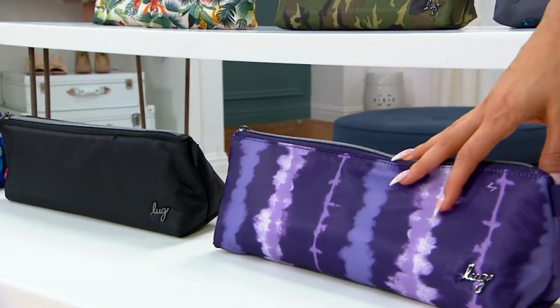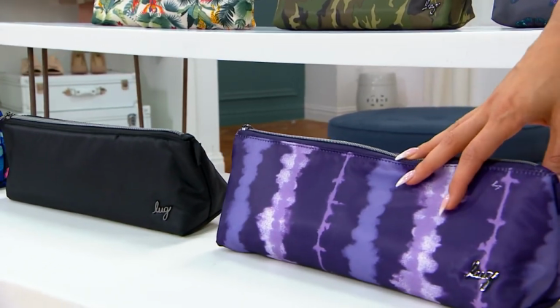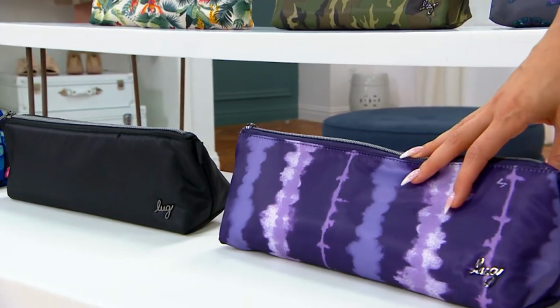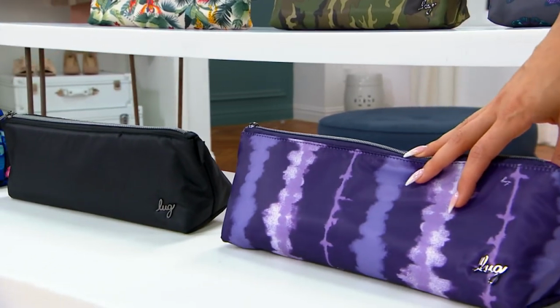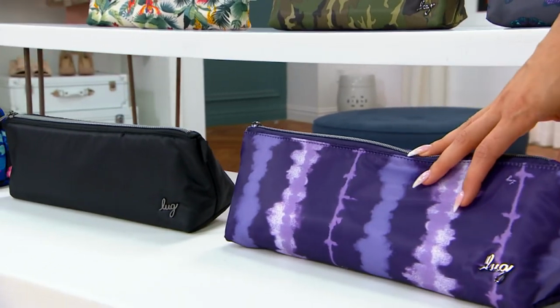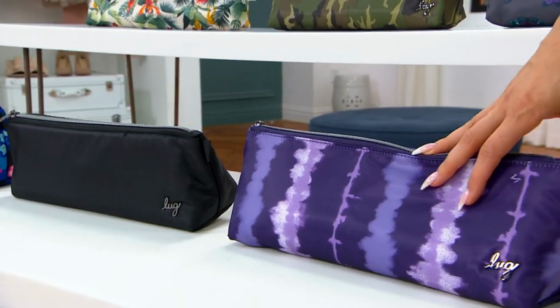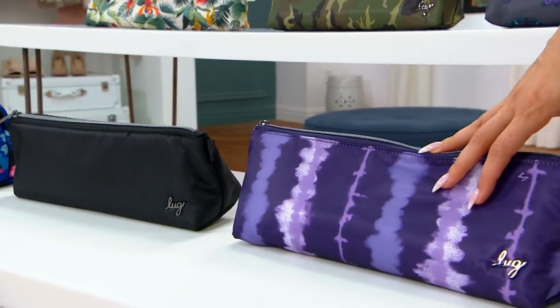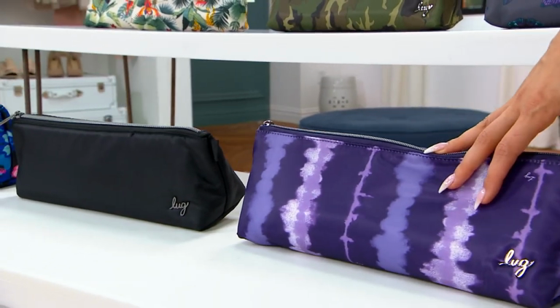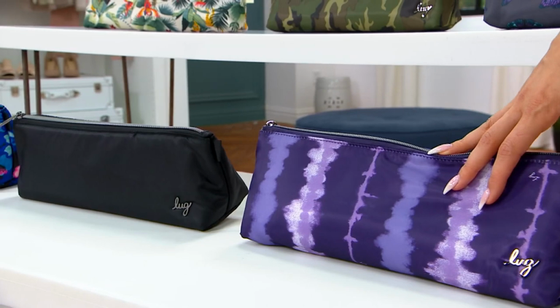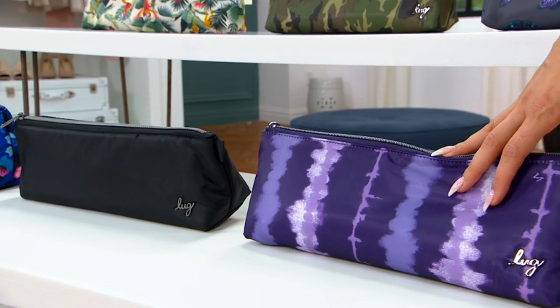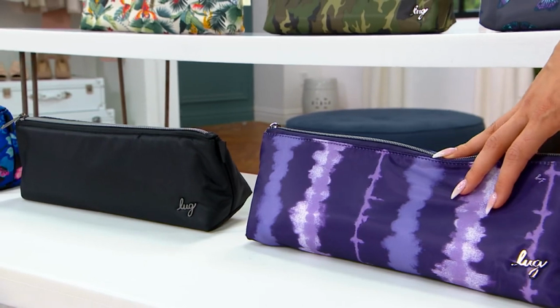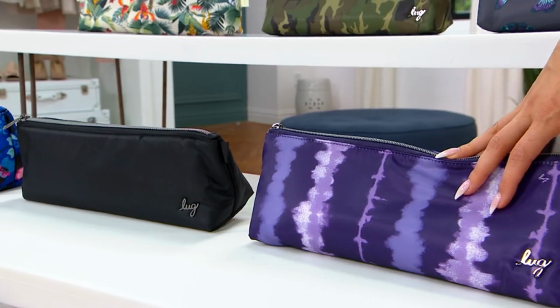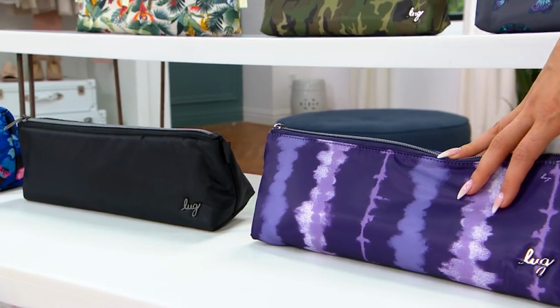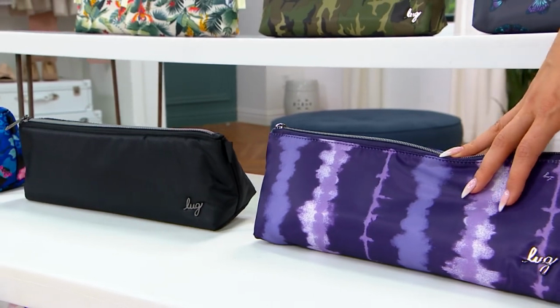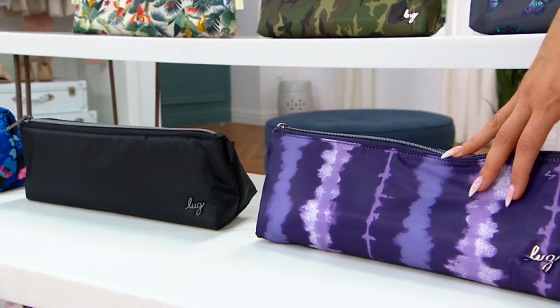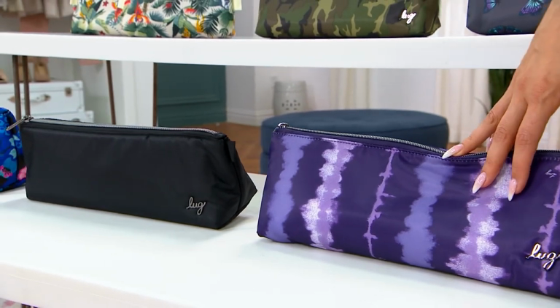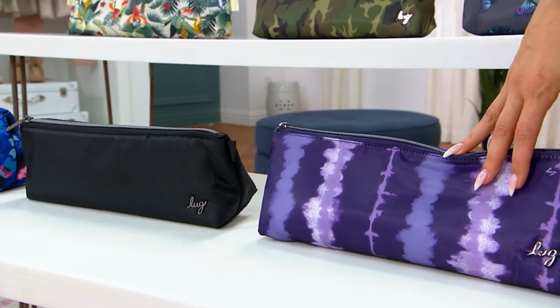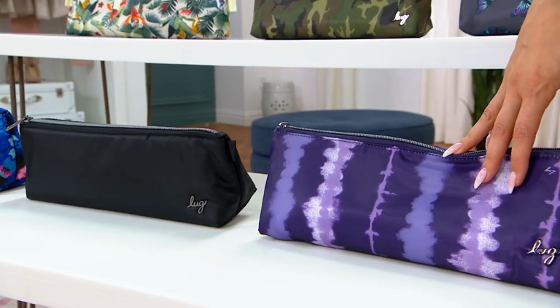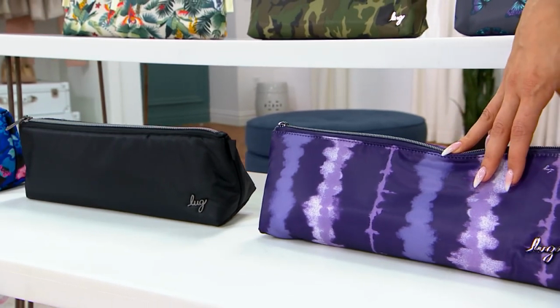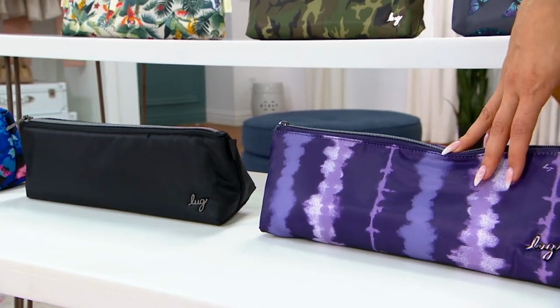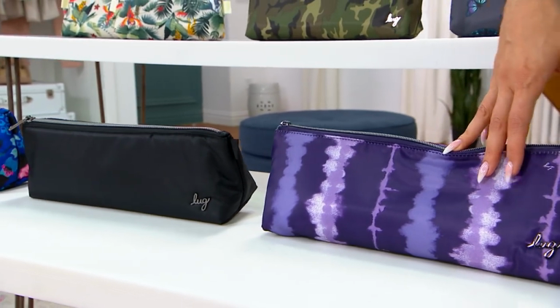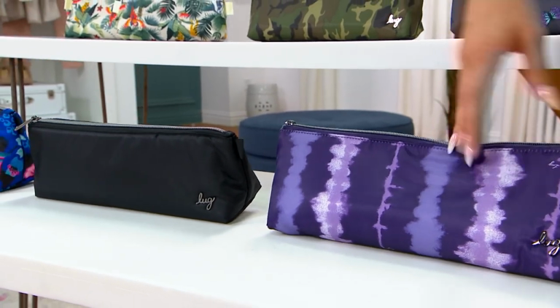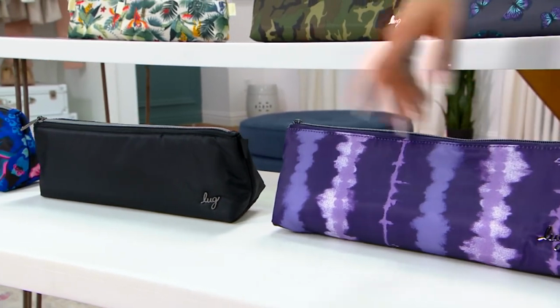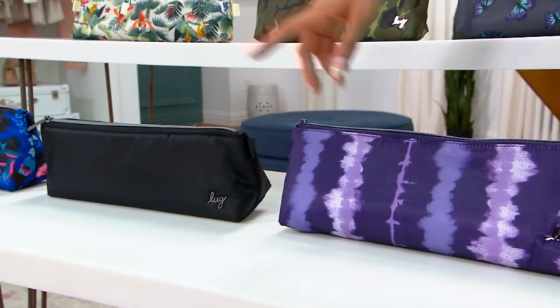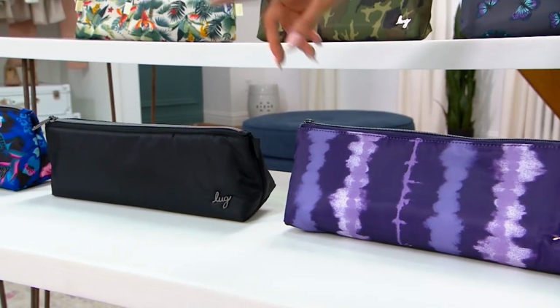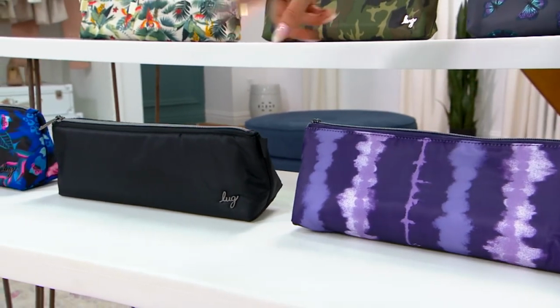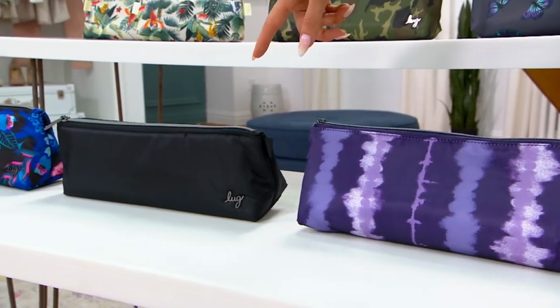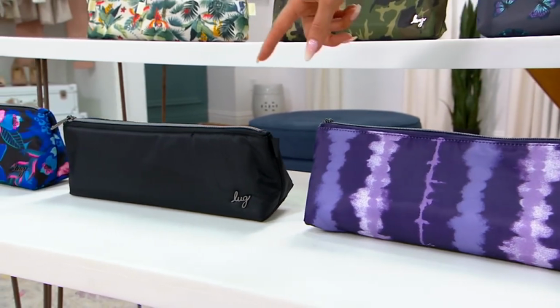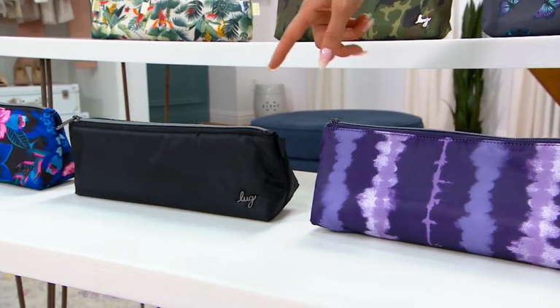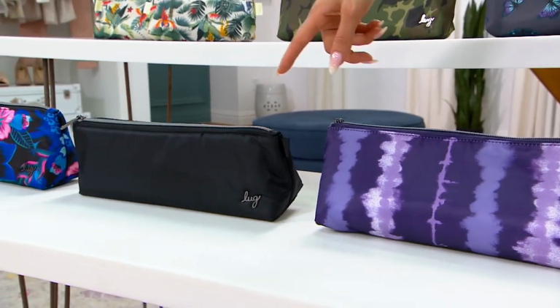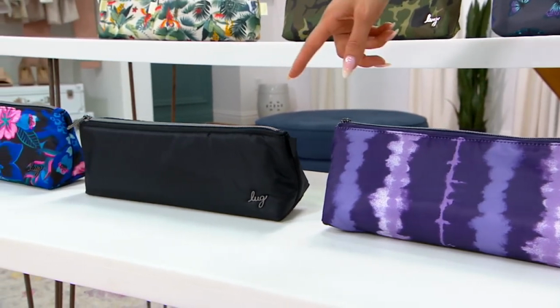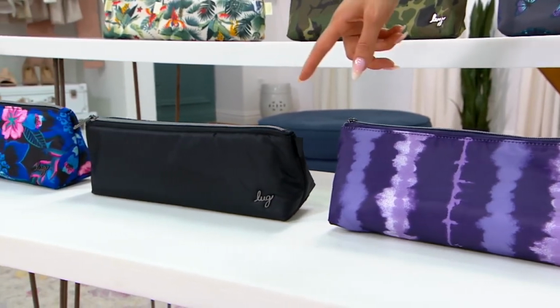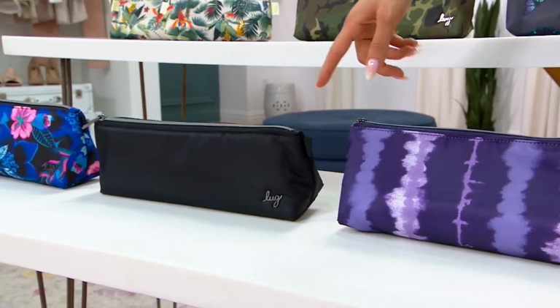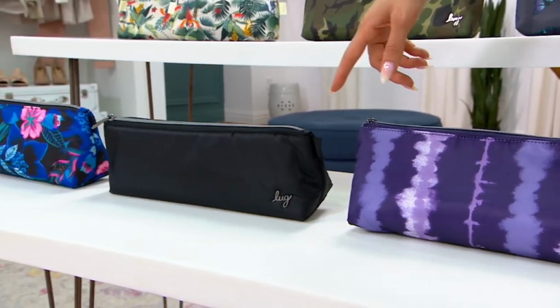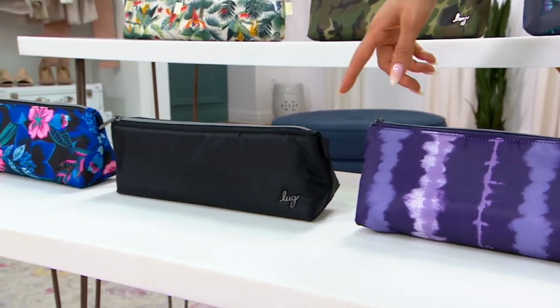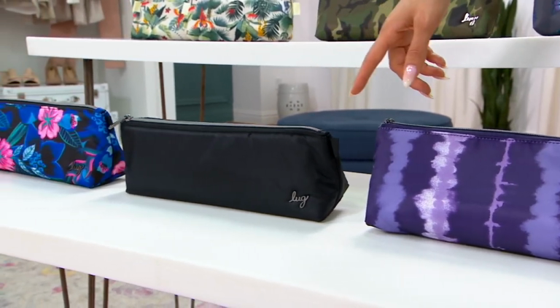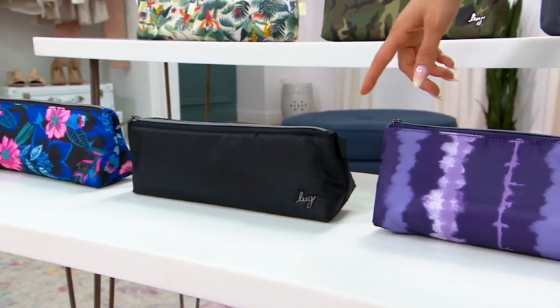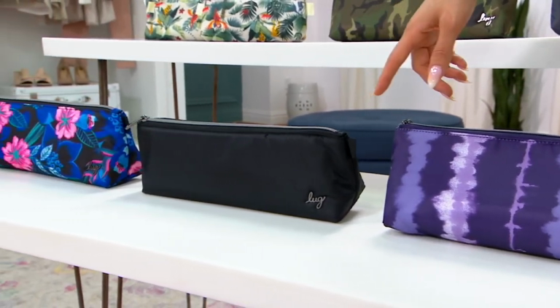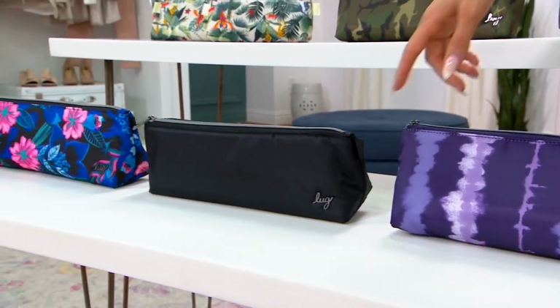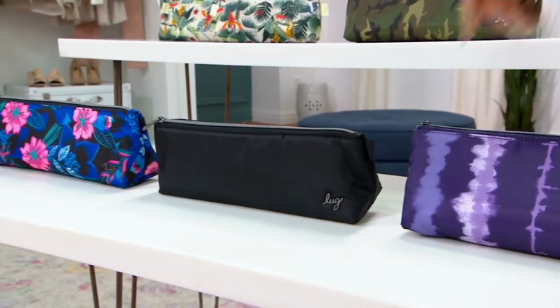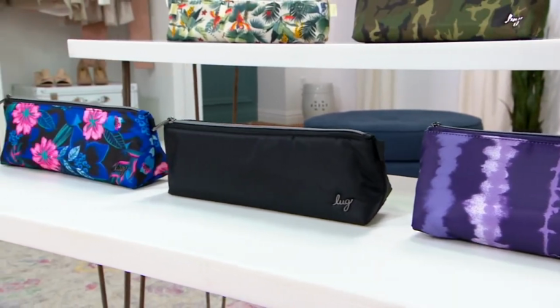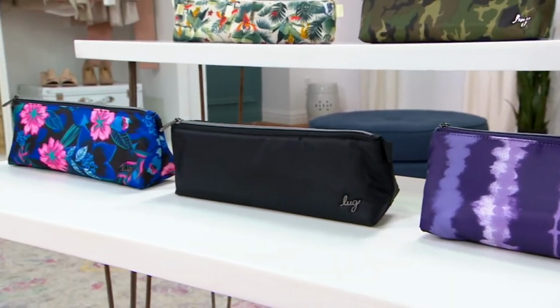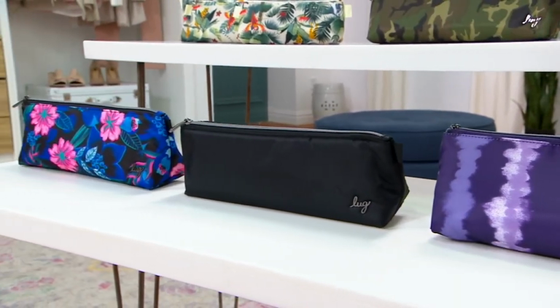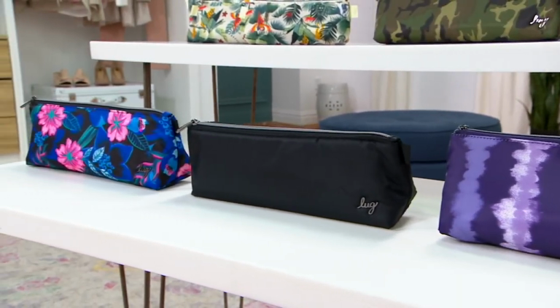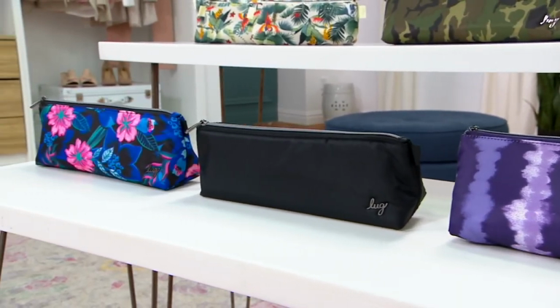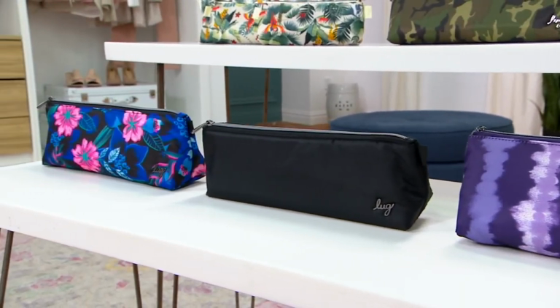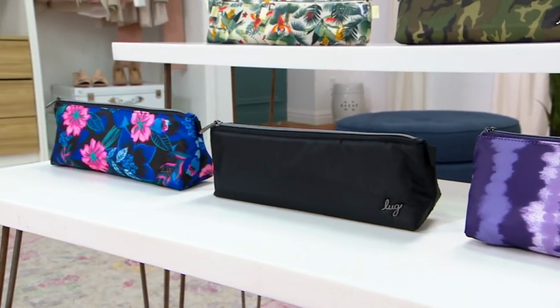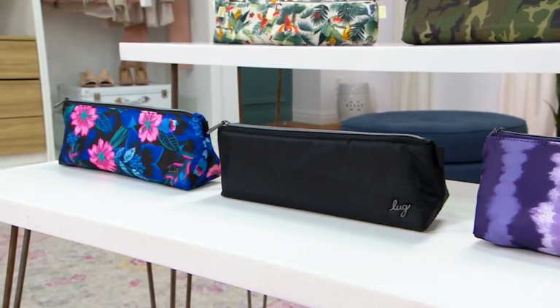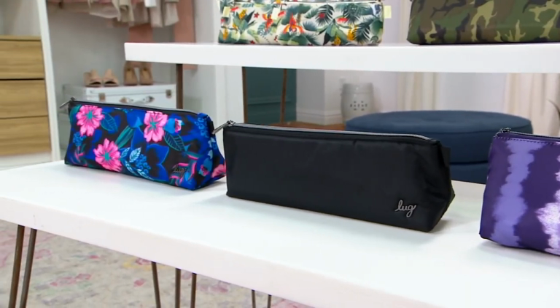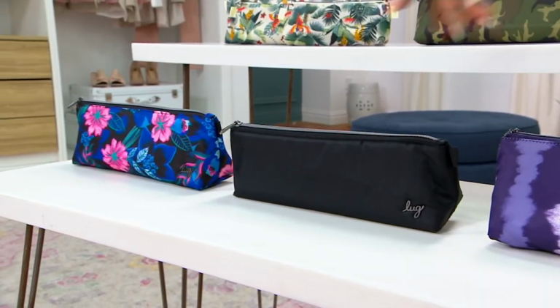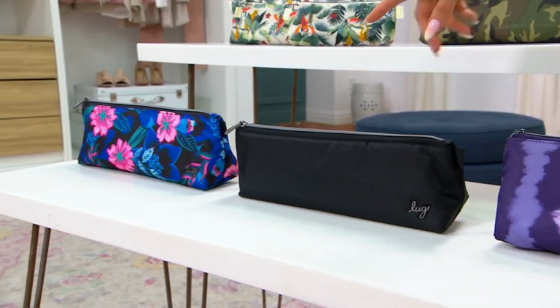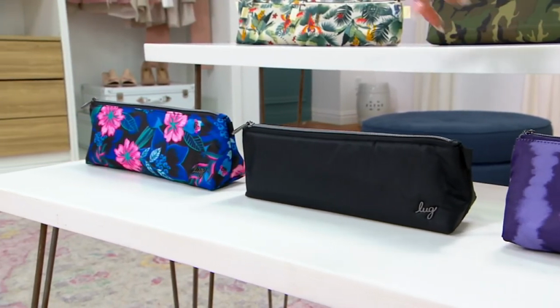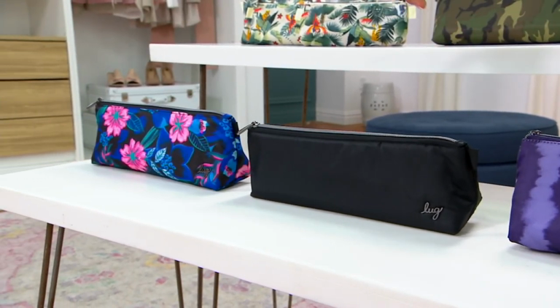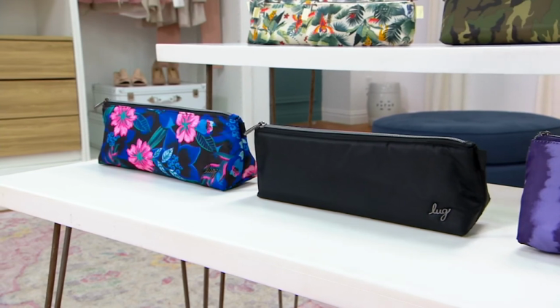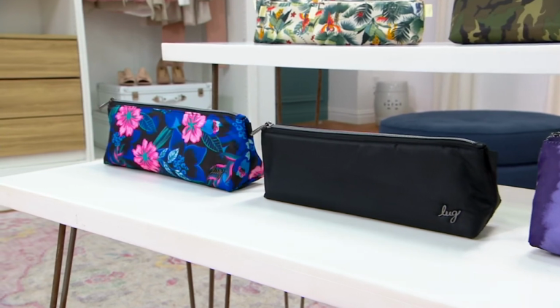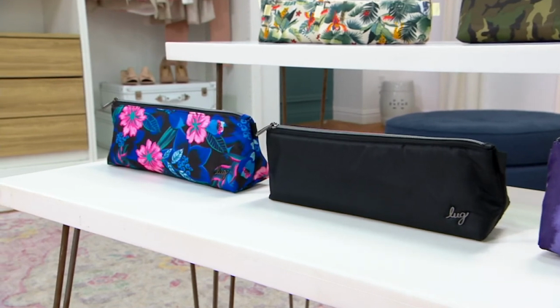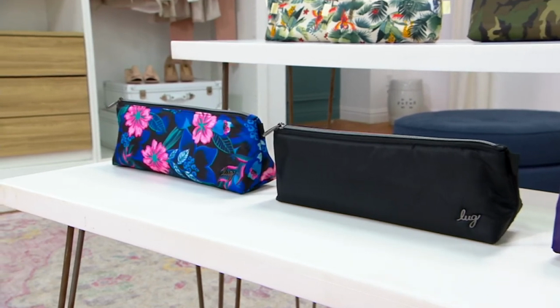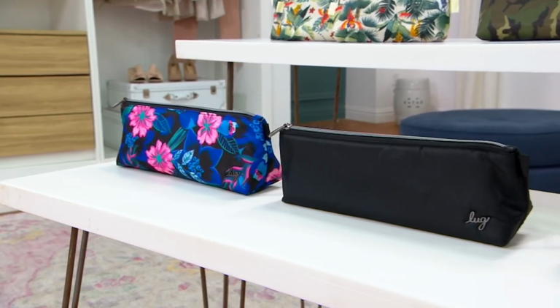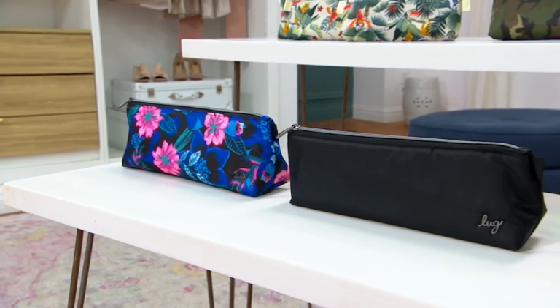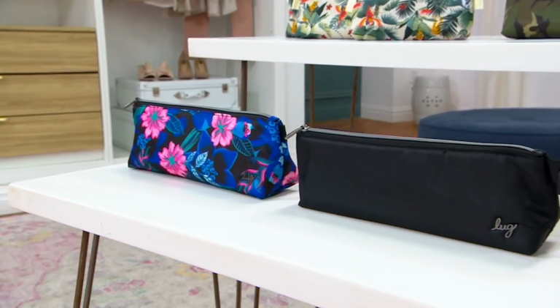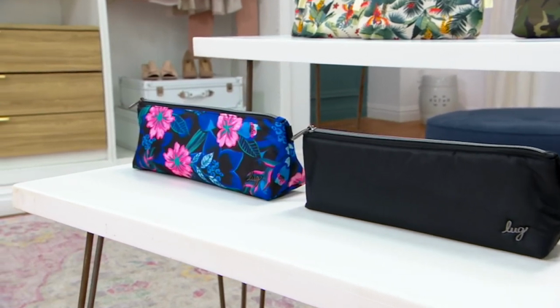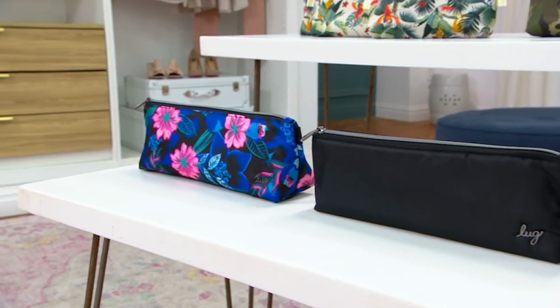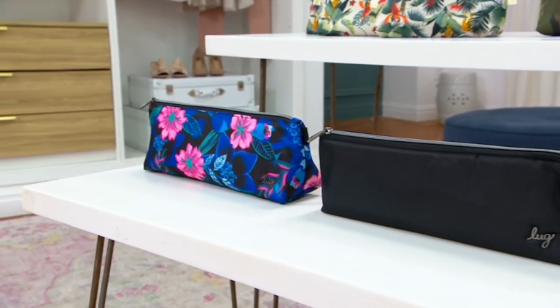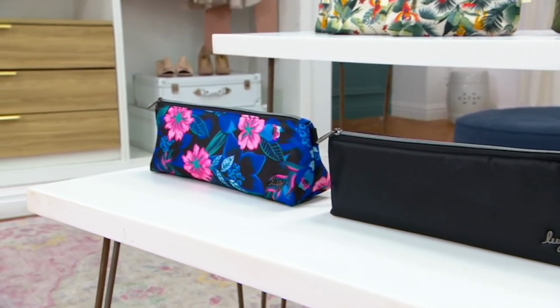Shibori purple — last call, fewer than a dozen remaining. Then the black, with 100 remaining, and then we have the resort black on the end.